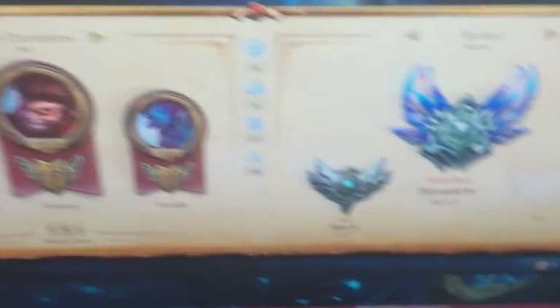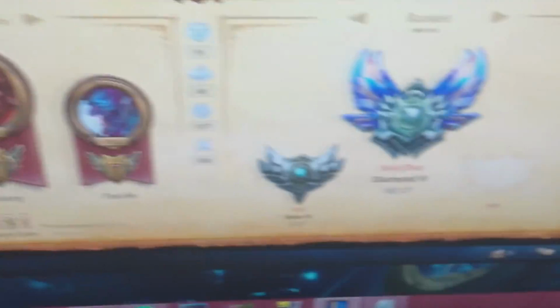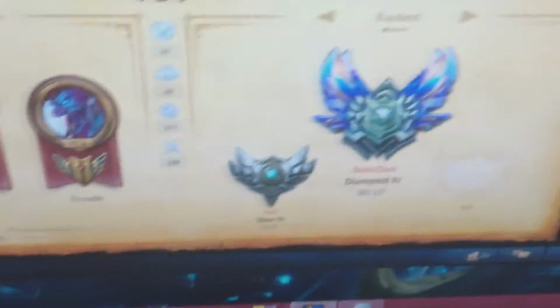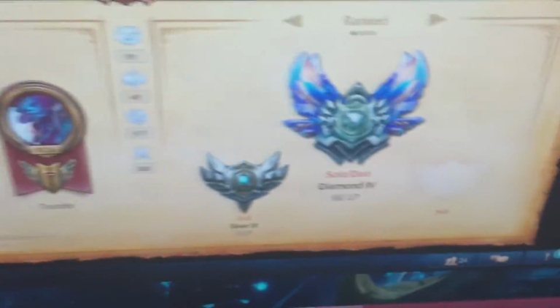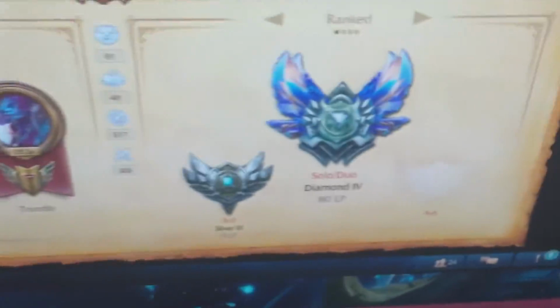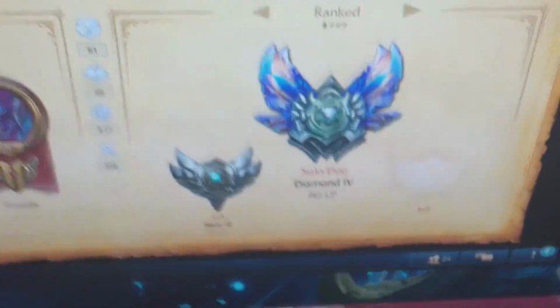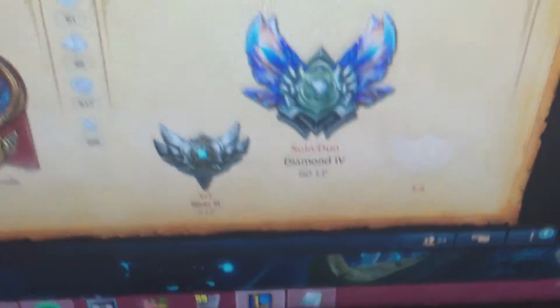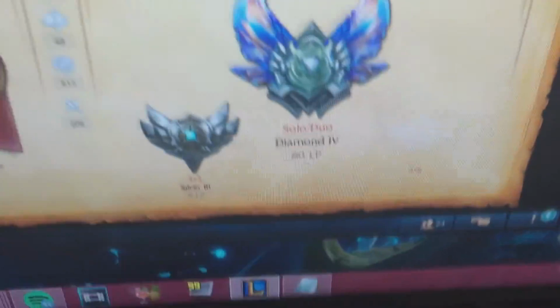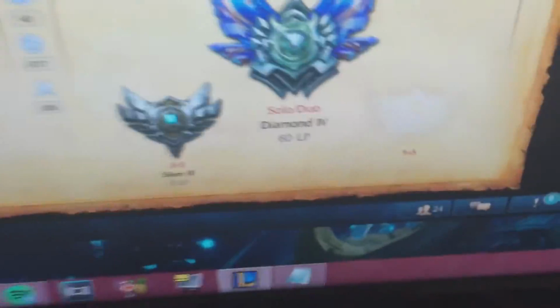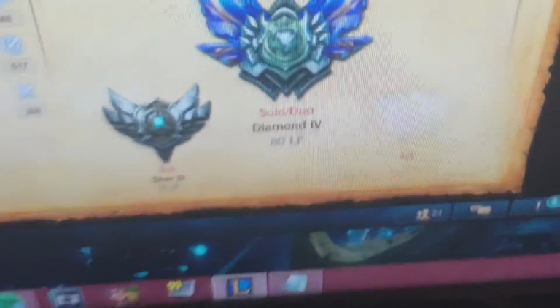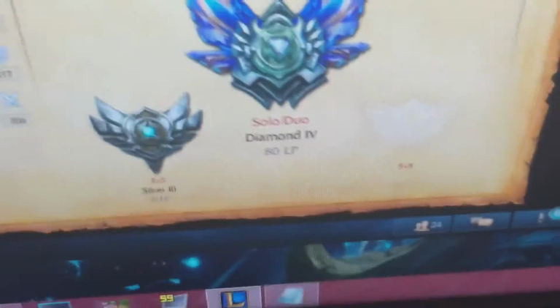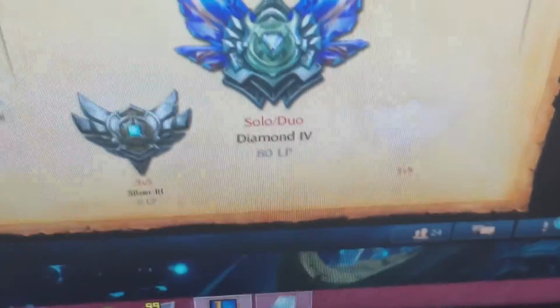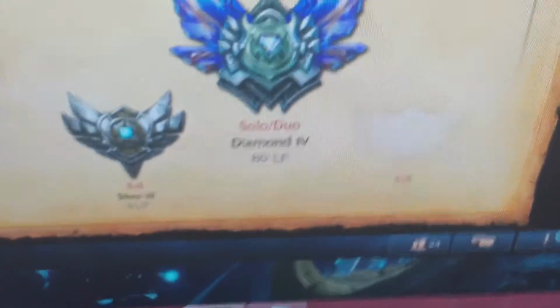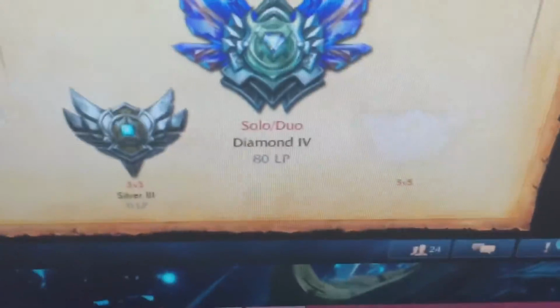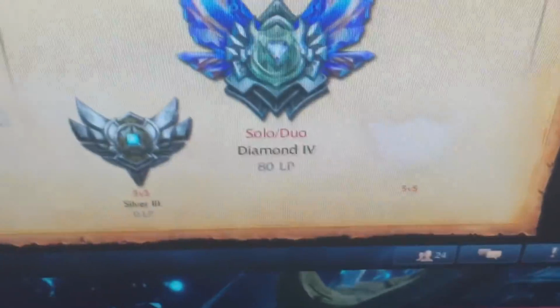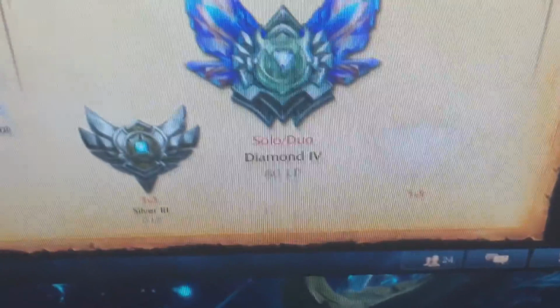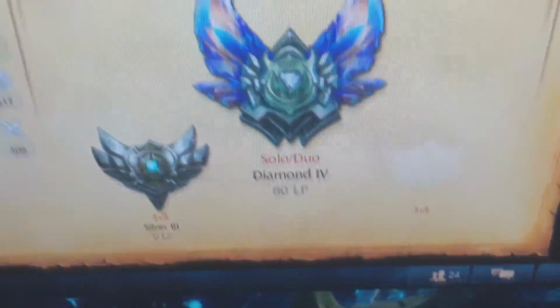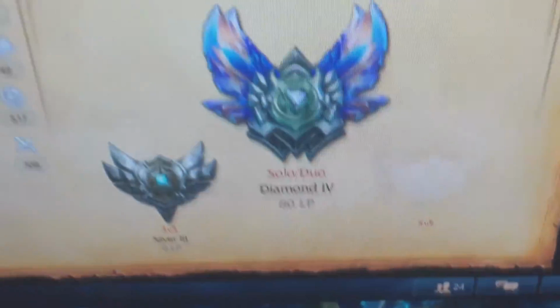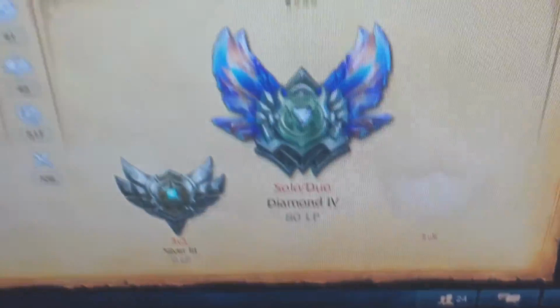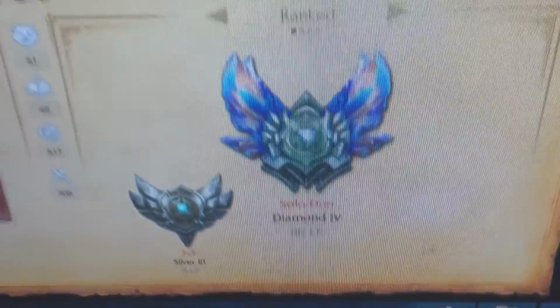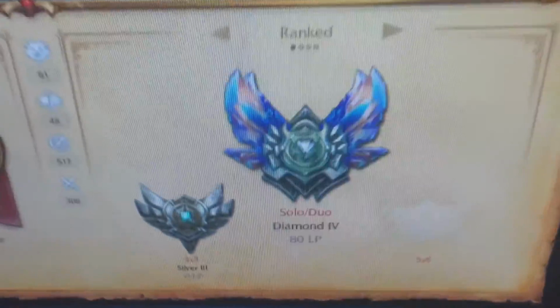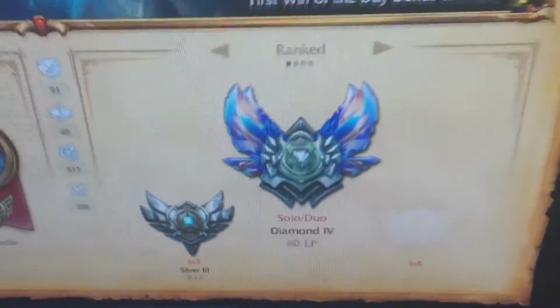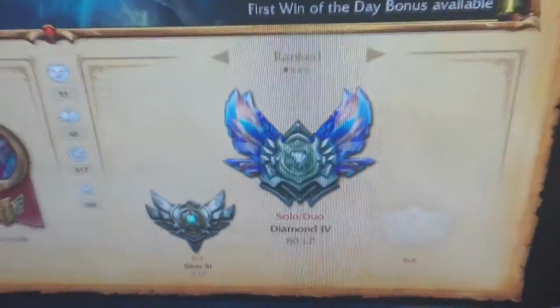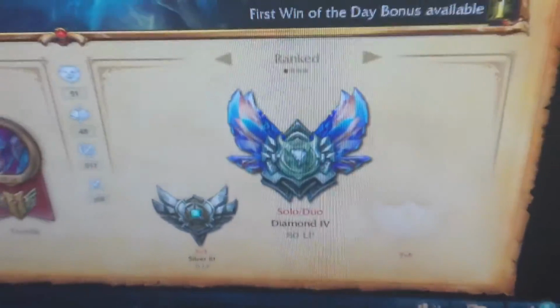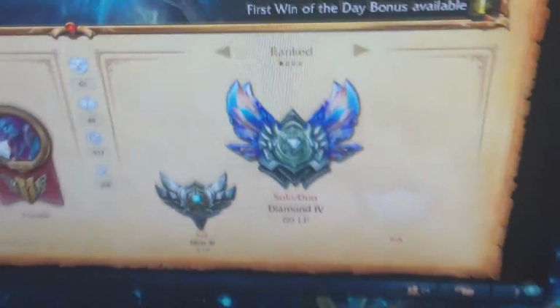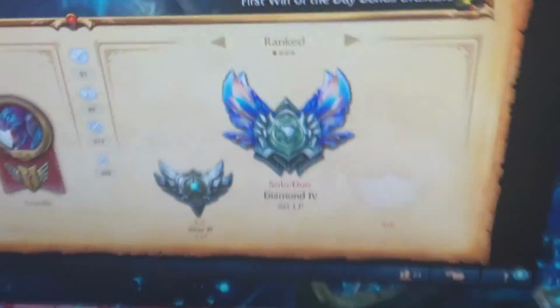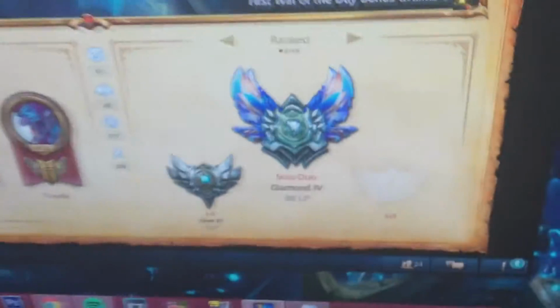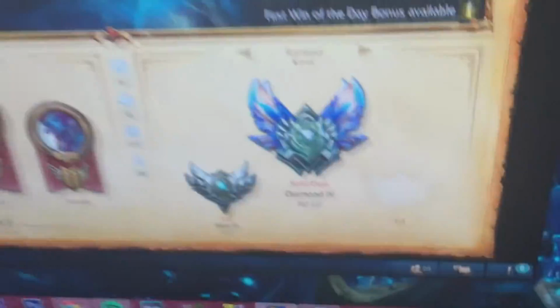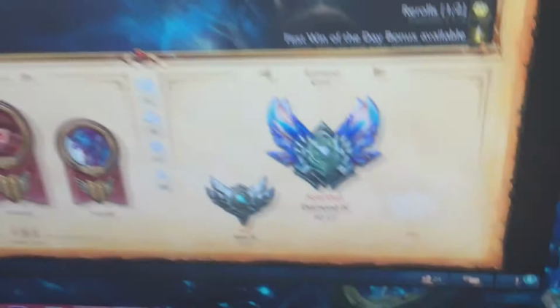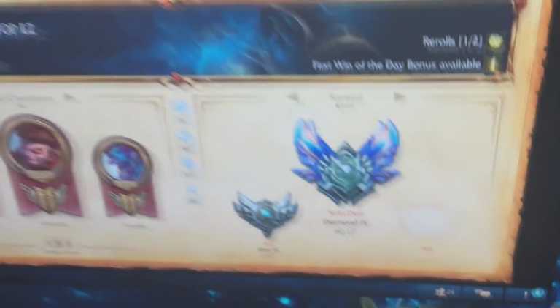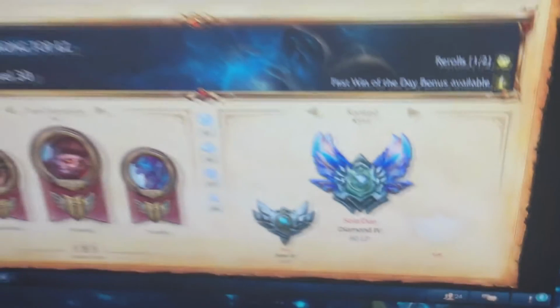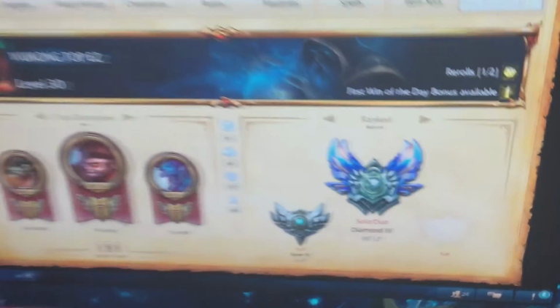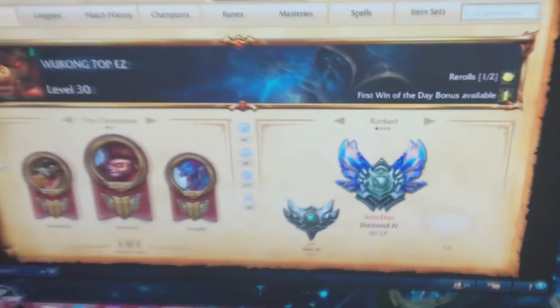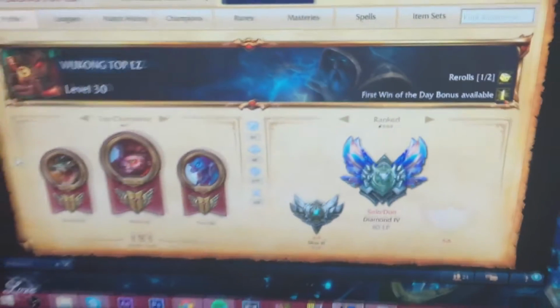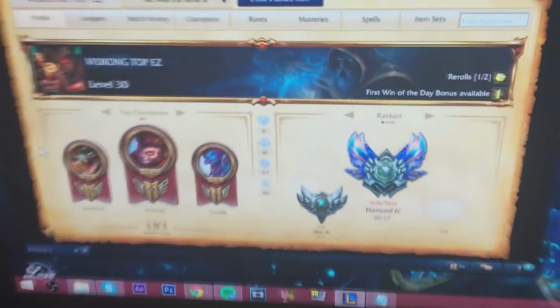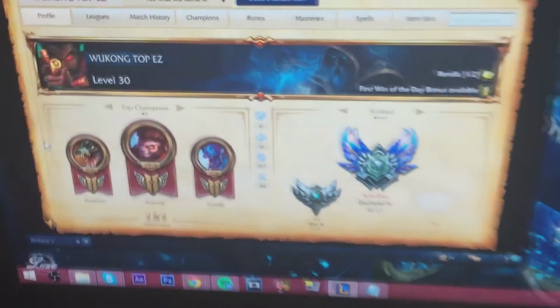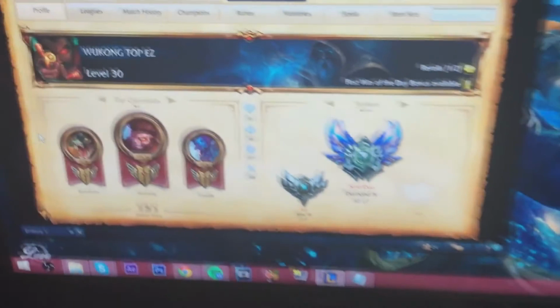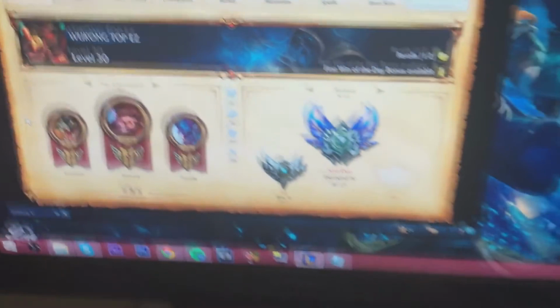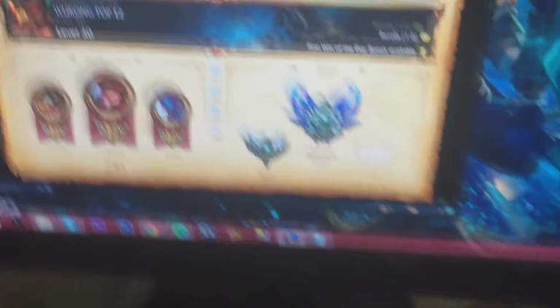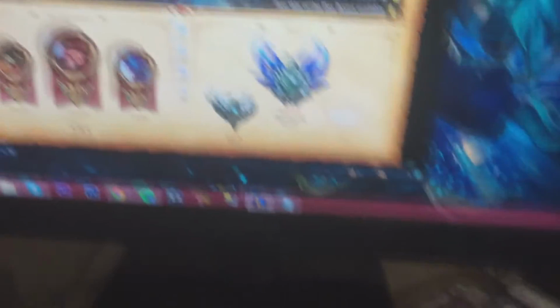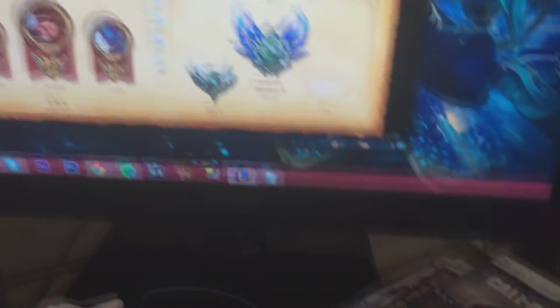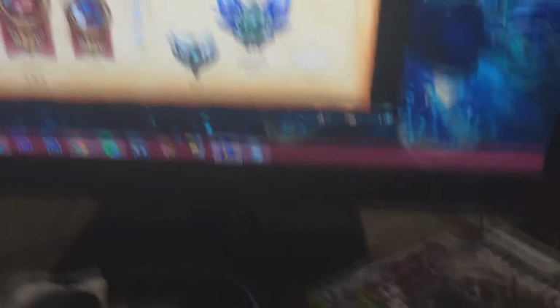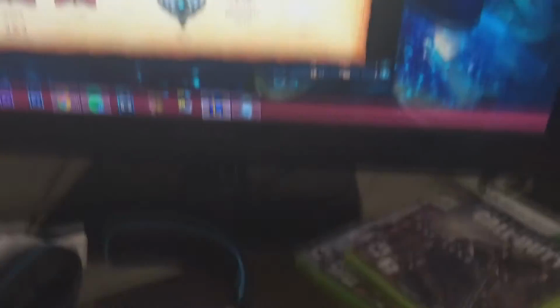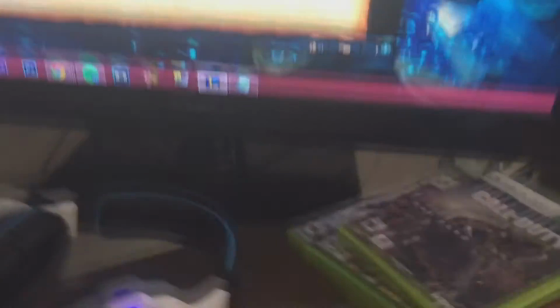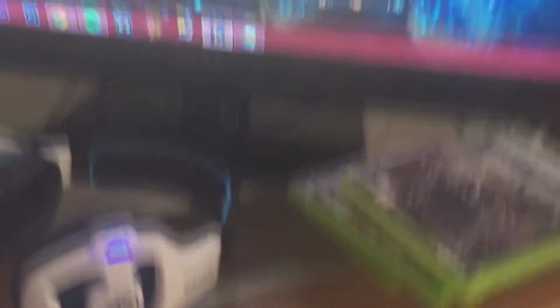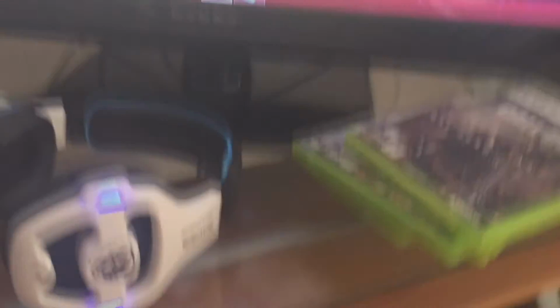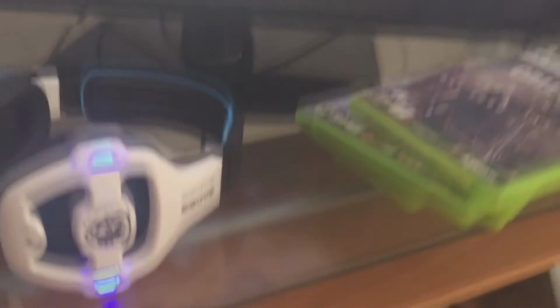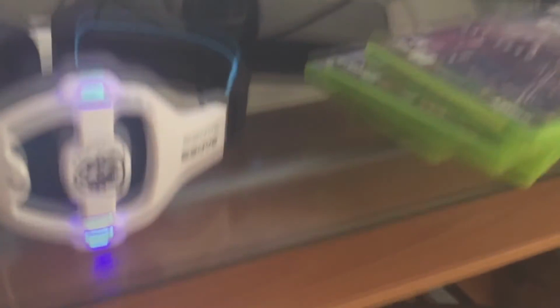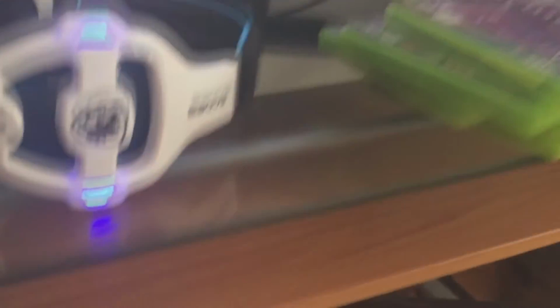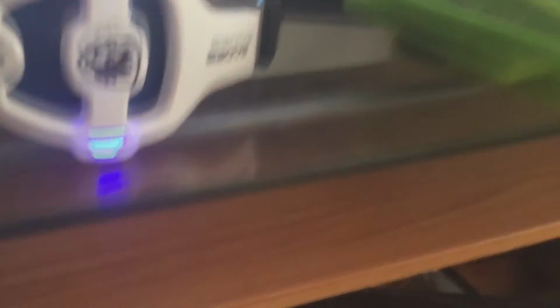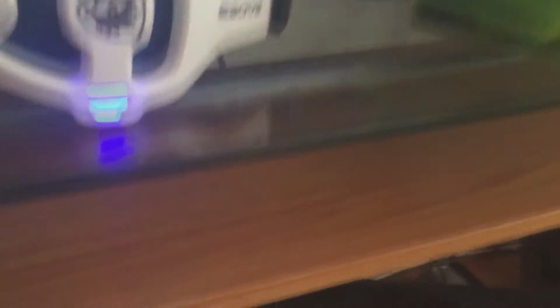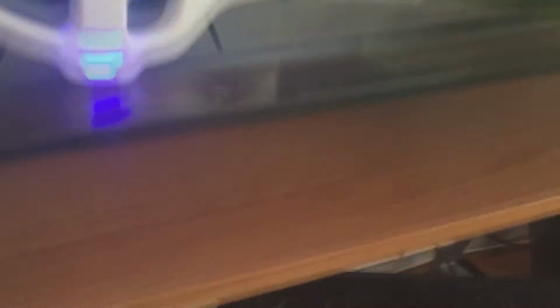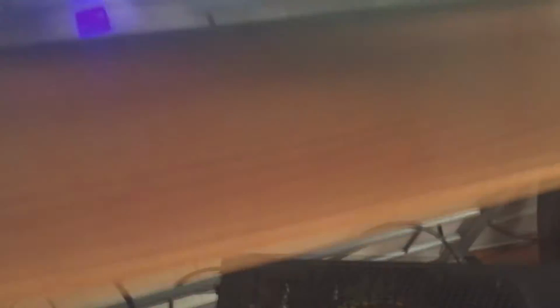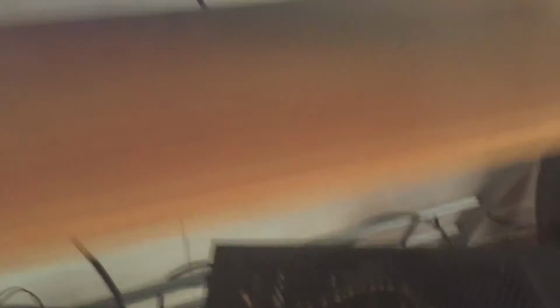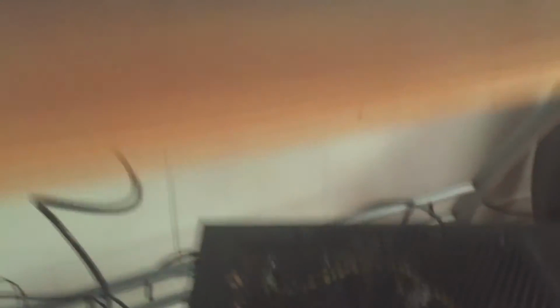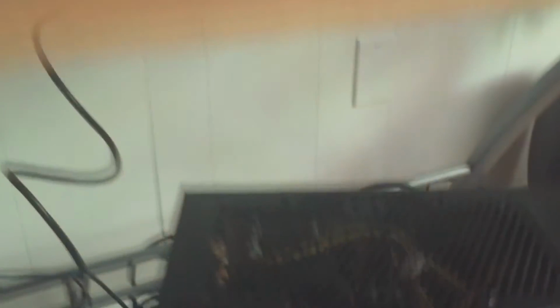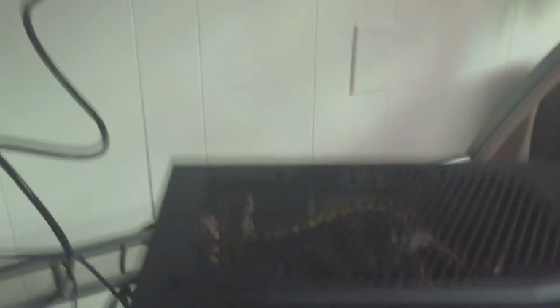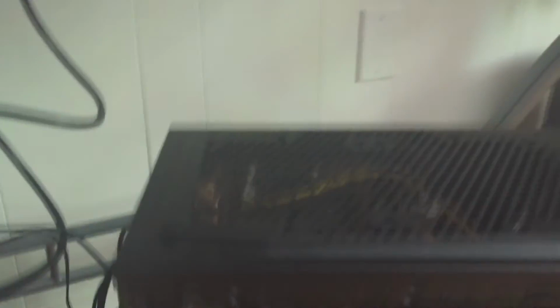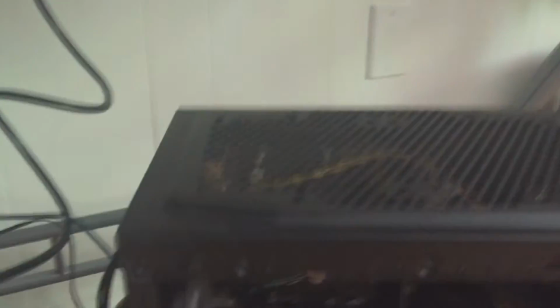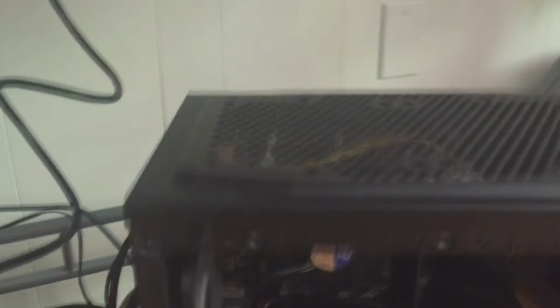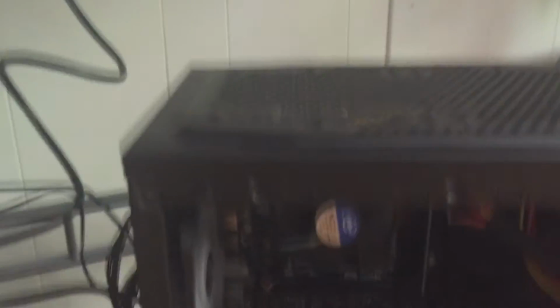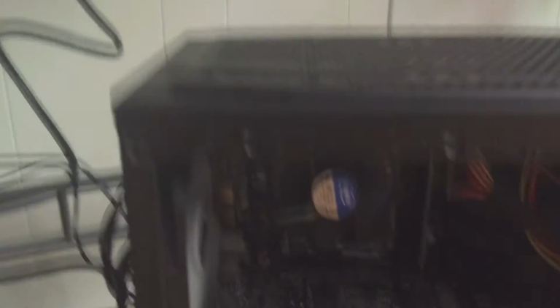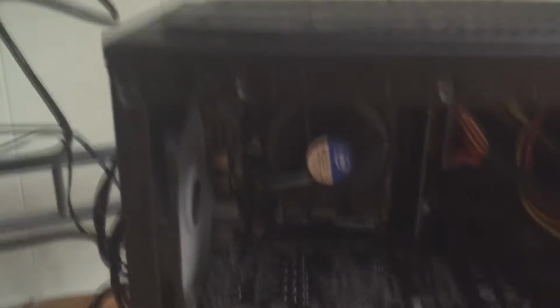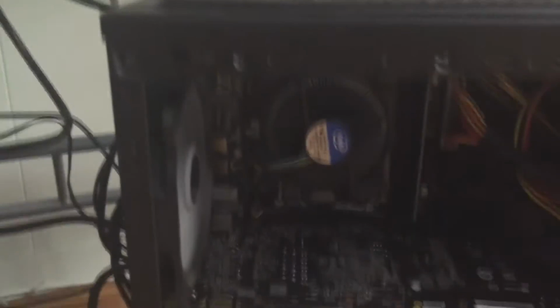This is my rank — it is Diamond 4 right there, beautiful. Sorry for the bad quality guys; this was filmed with my phone. I didn't really have a camera with me.